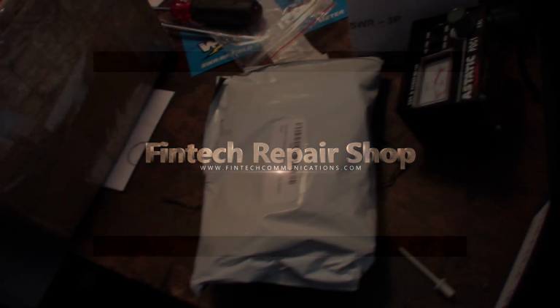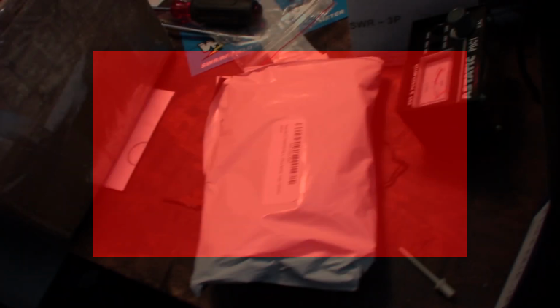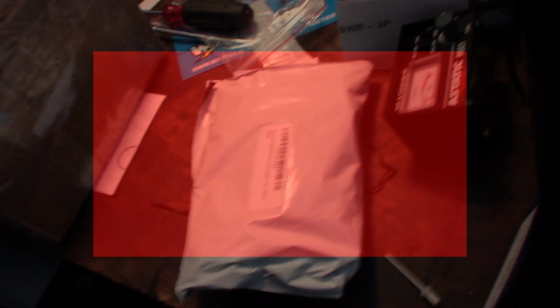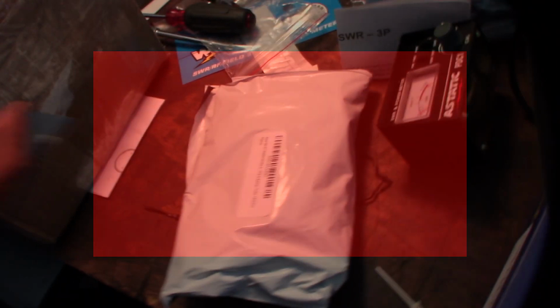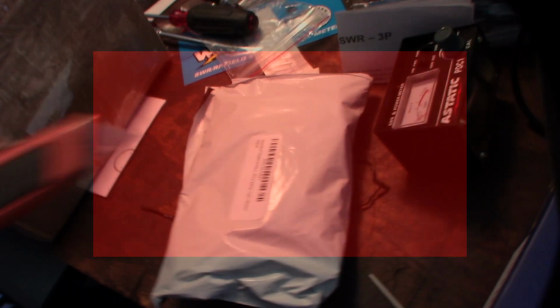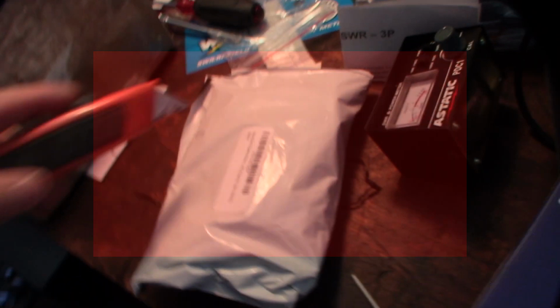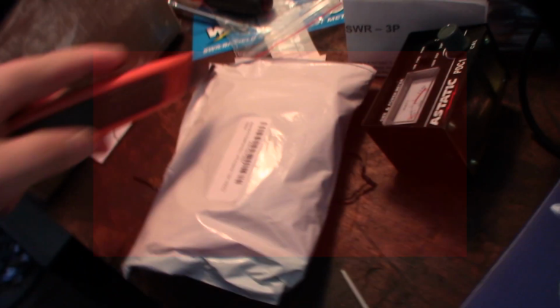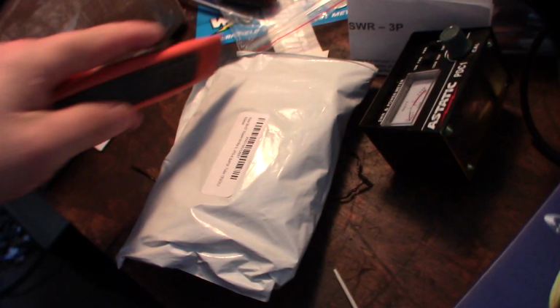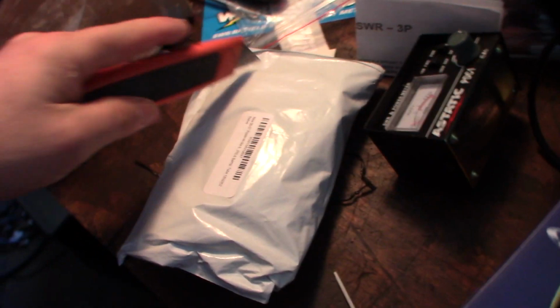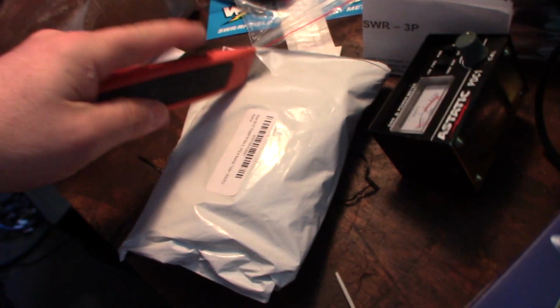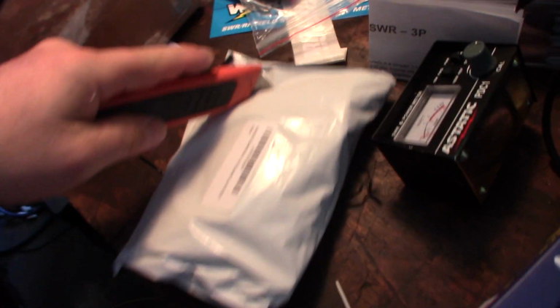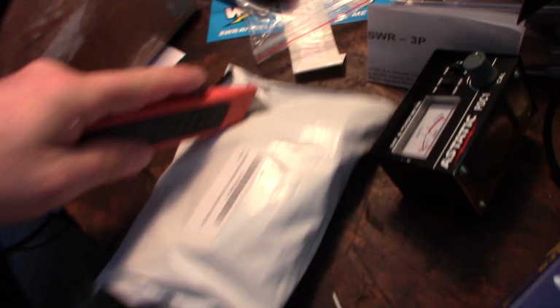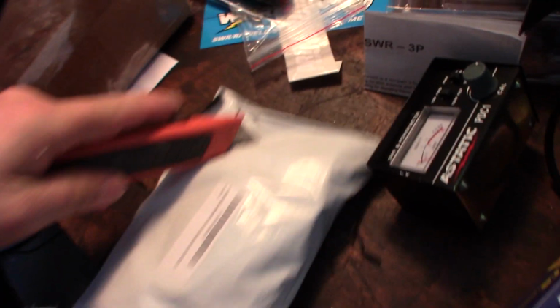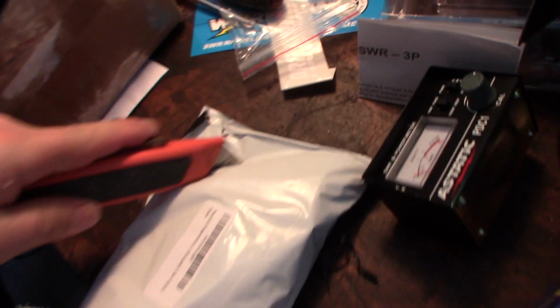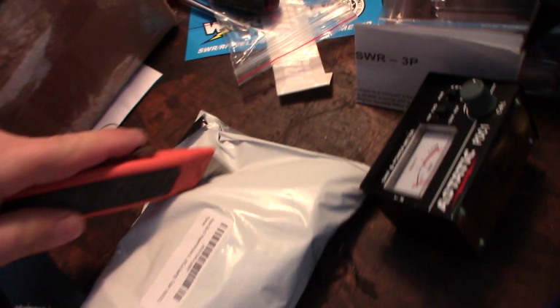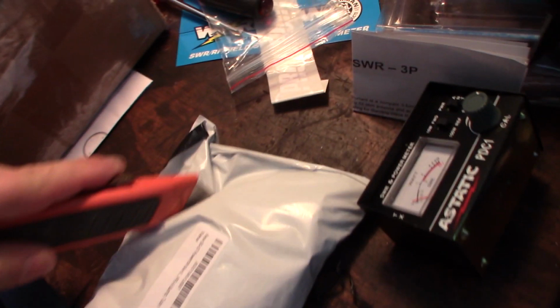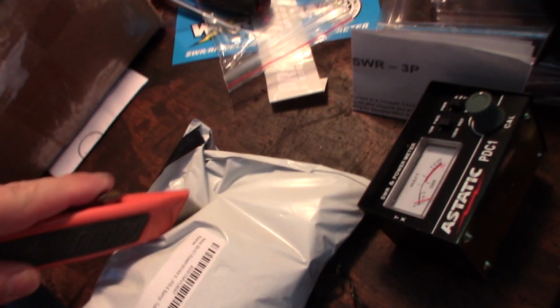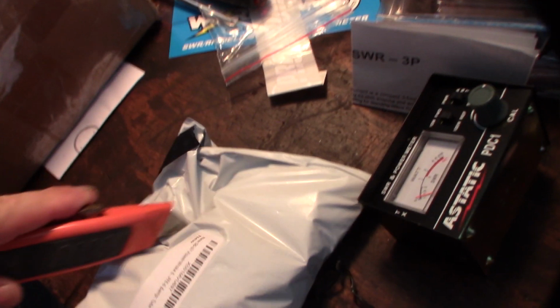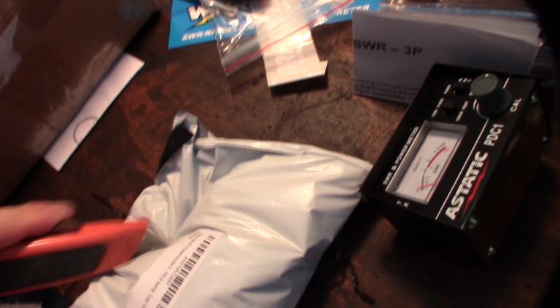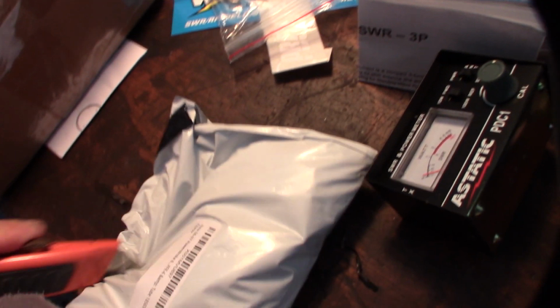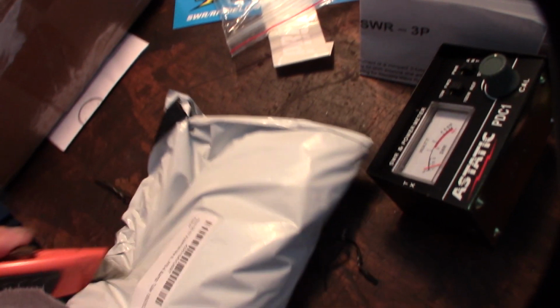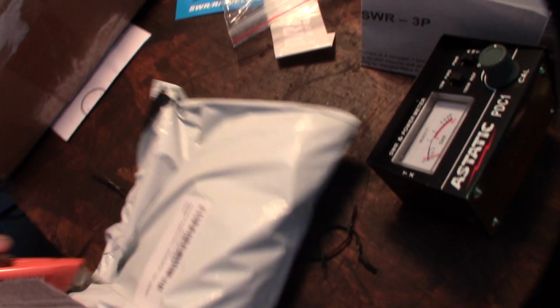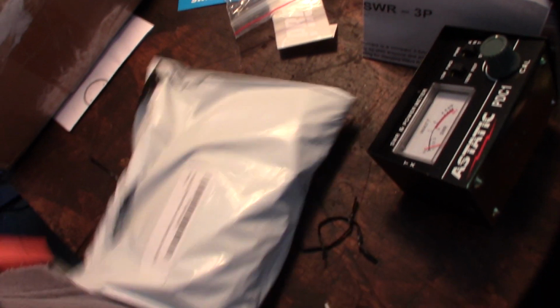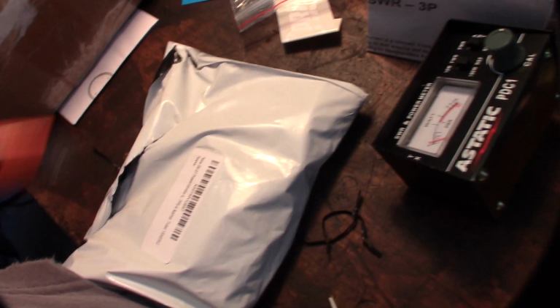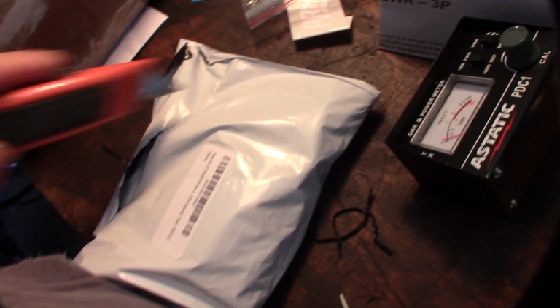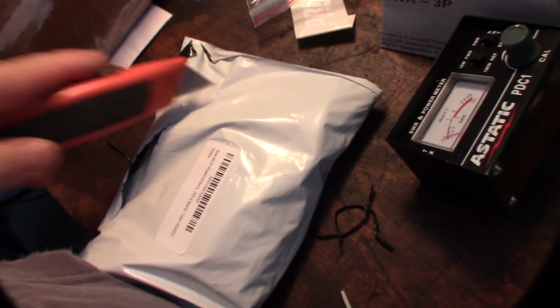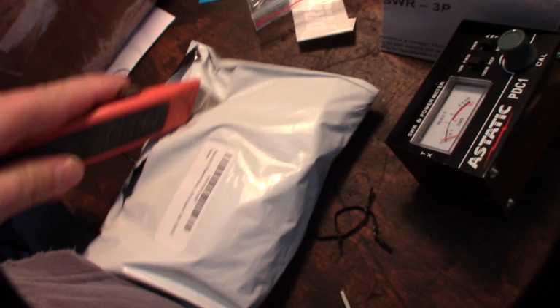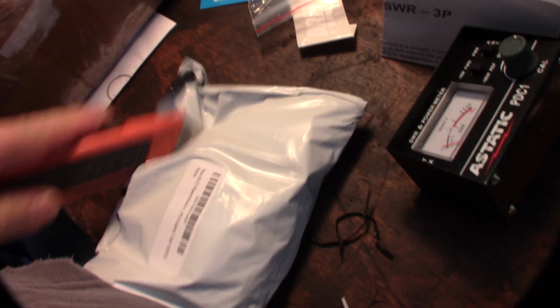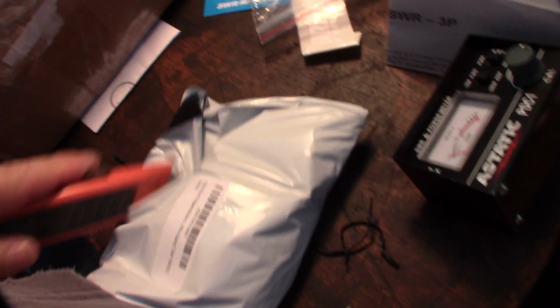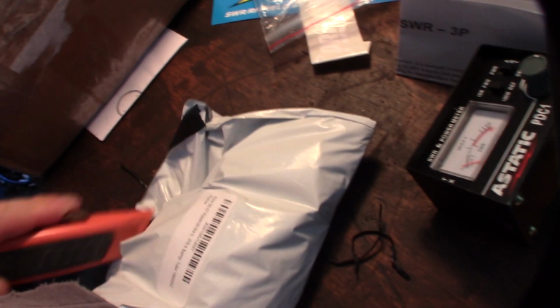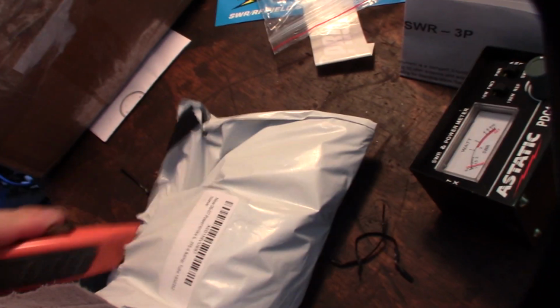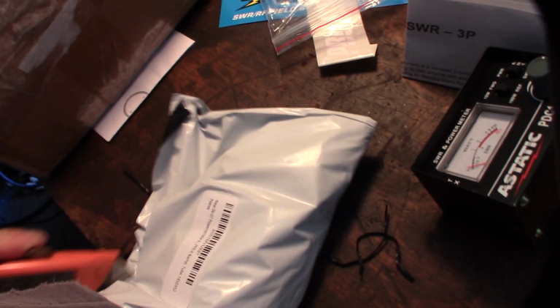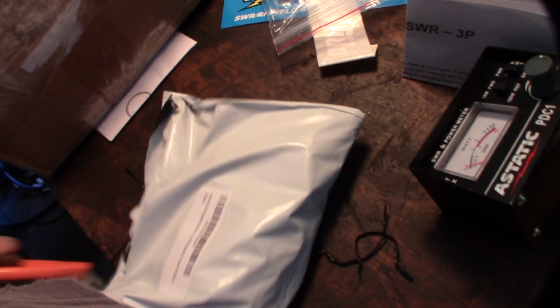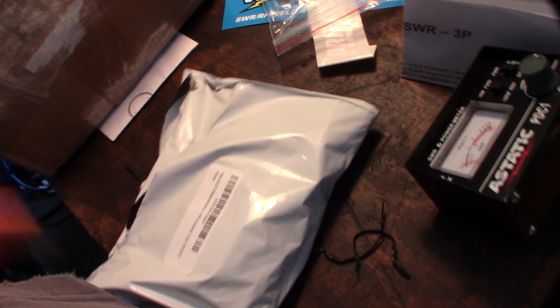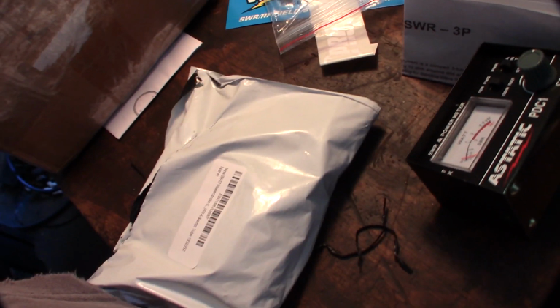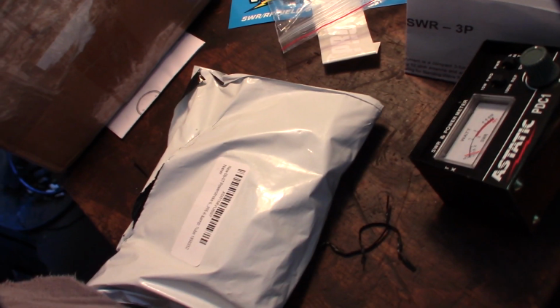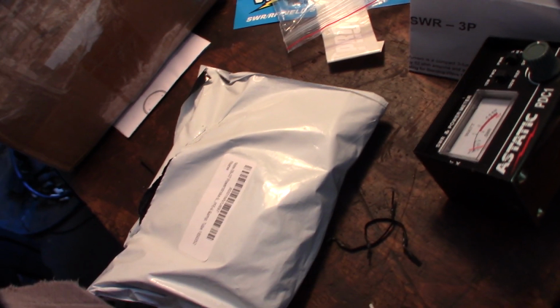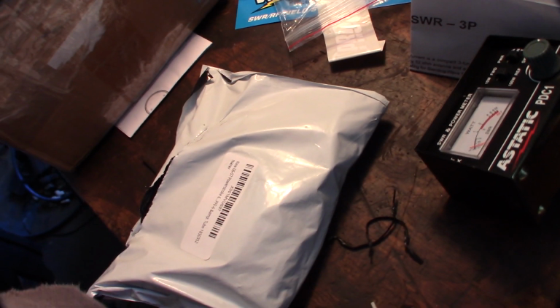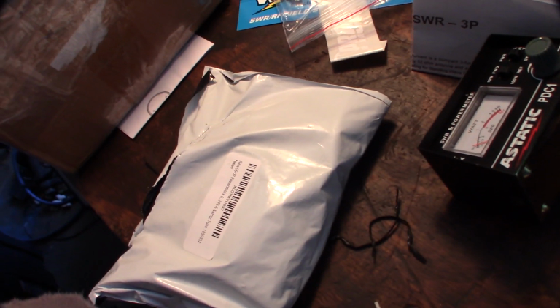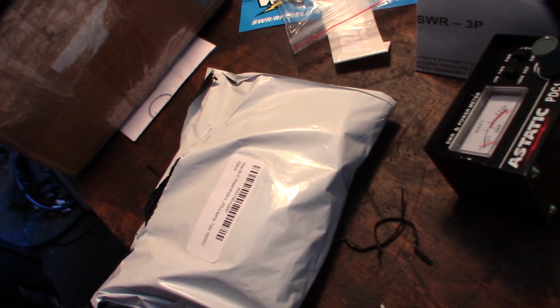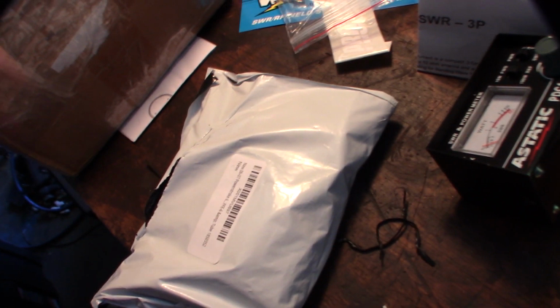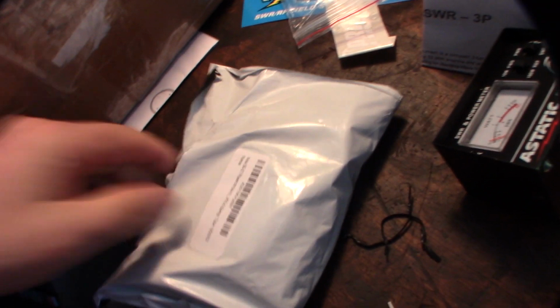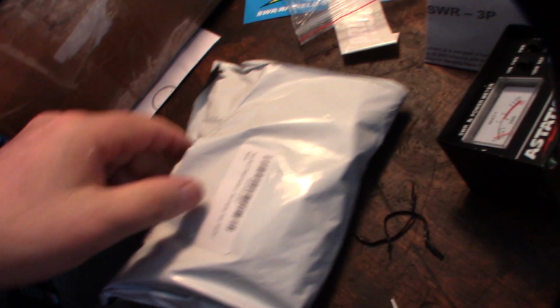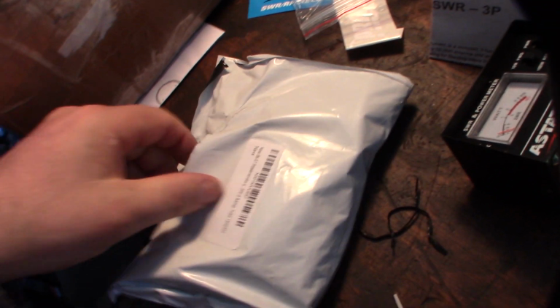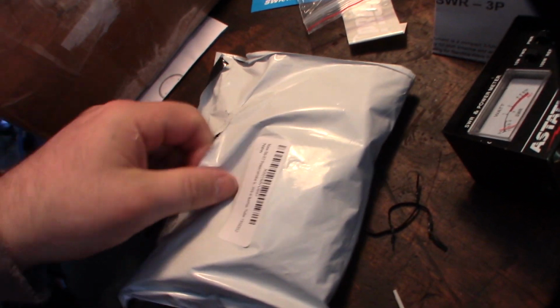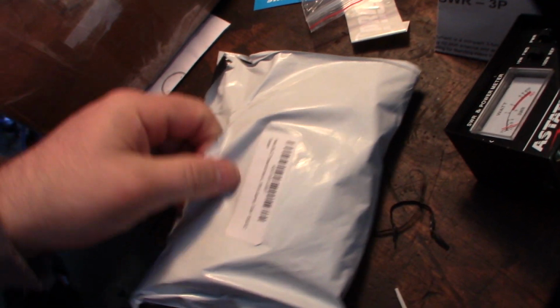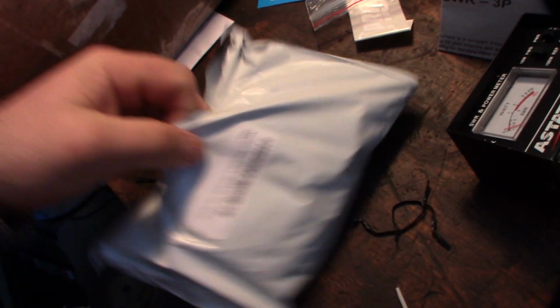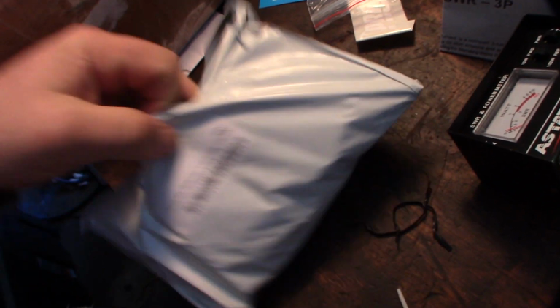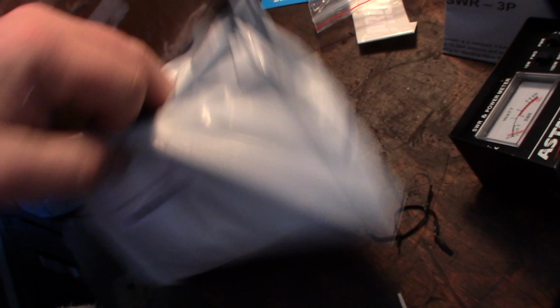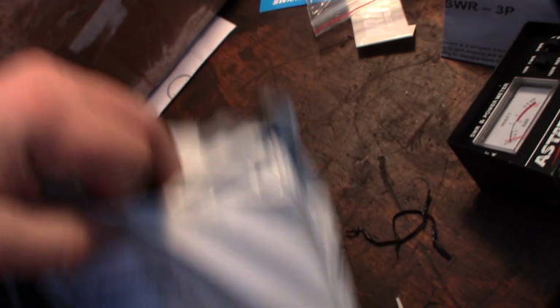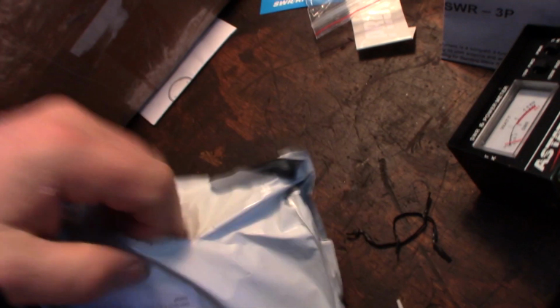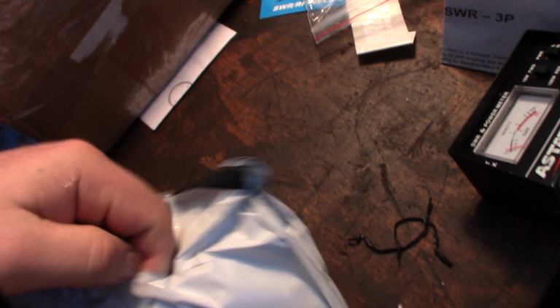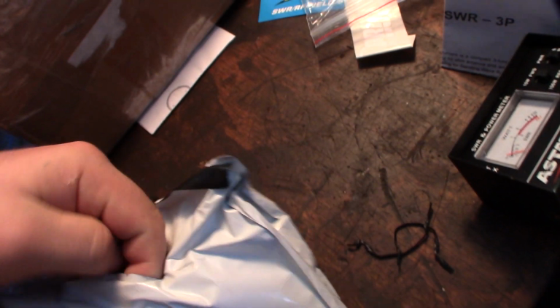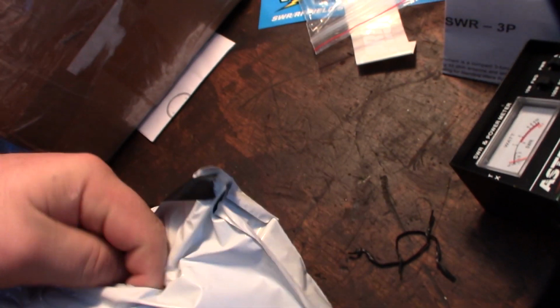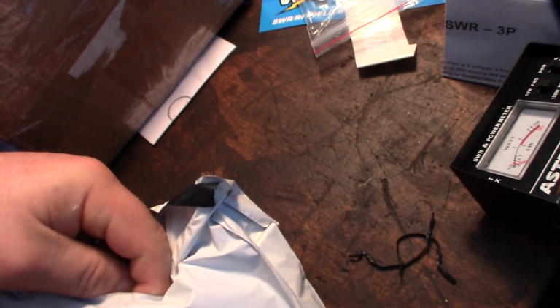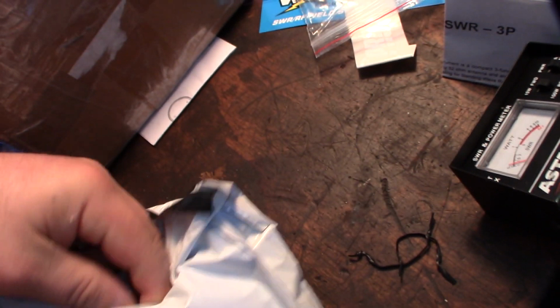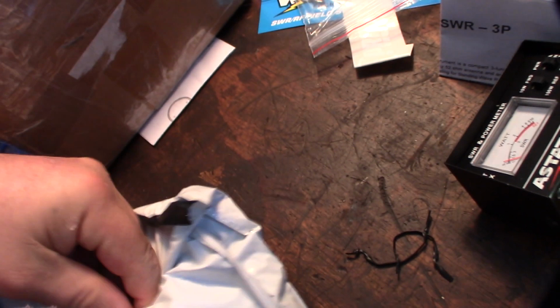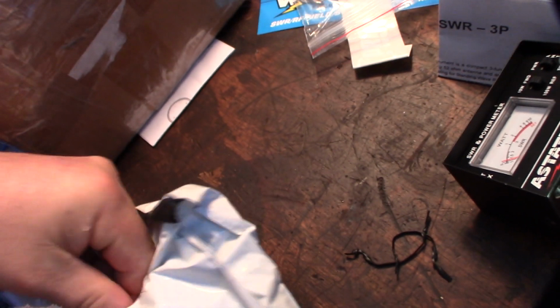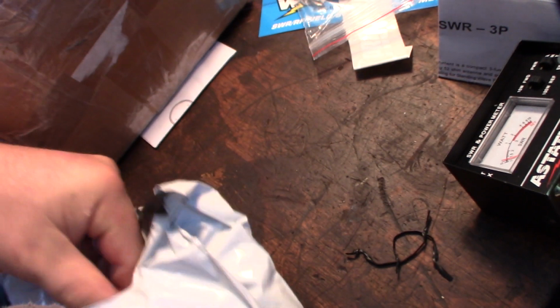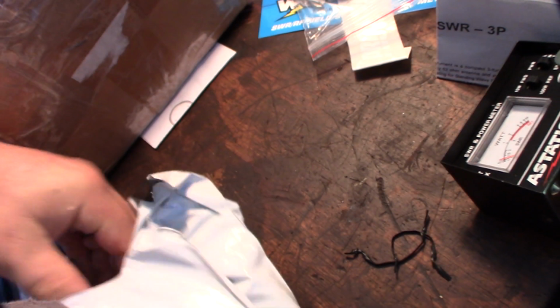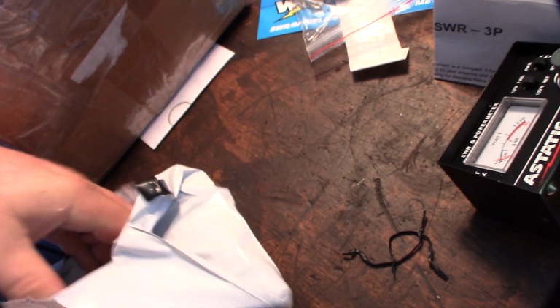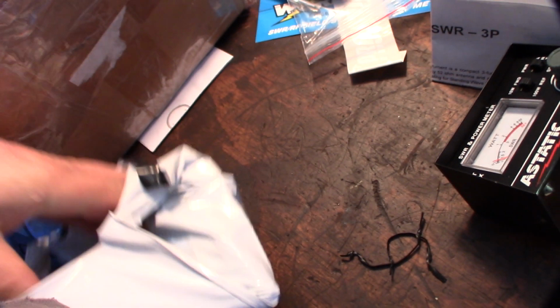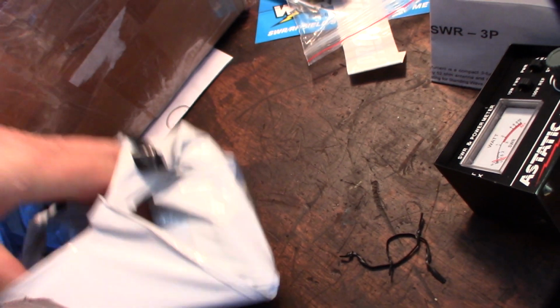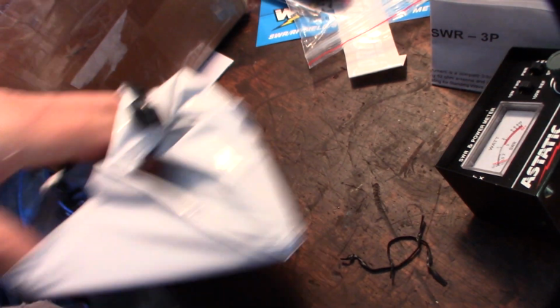All right, so if you guys can see, let's open this up here. Got this on Amazon. Put a link down below where you can get it.